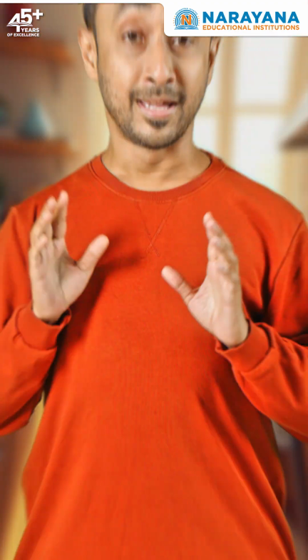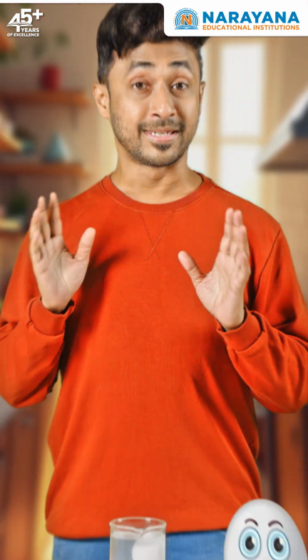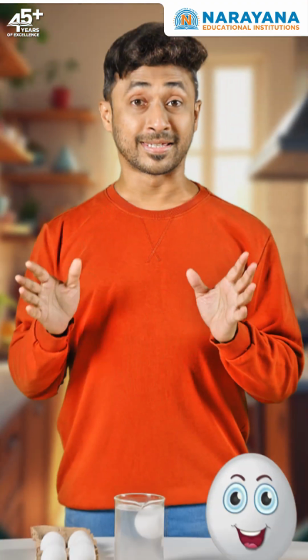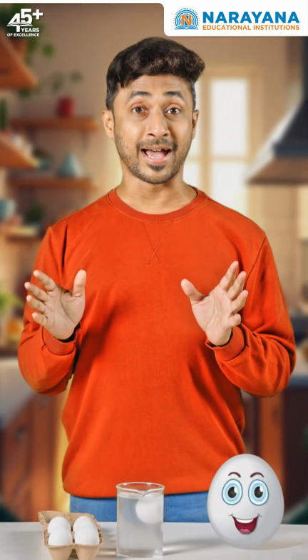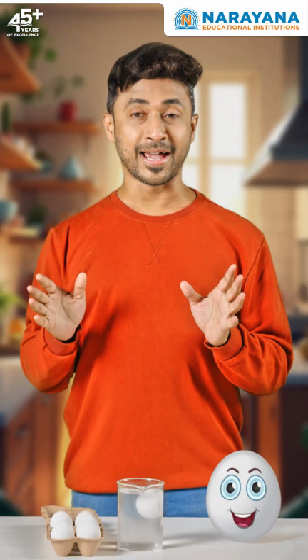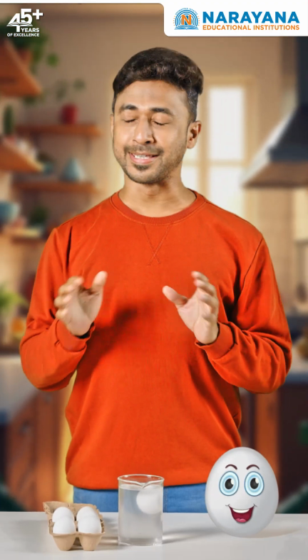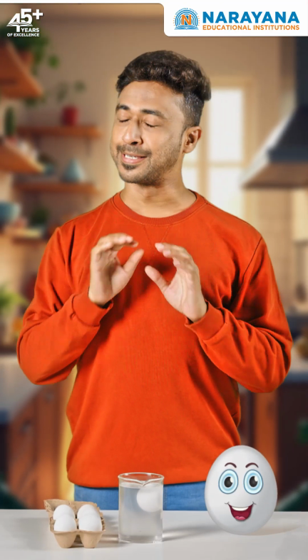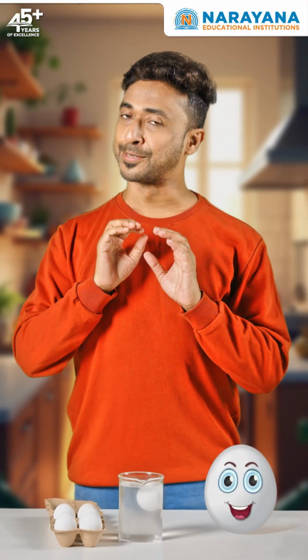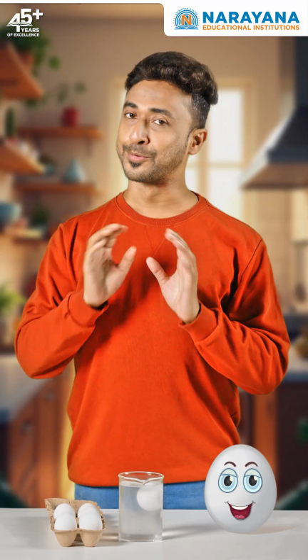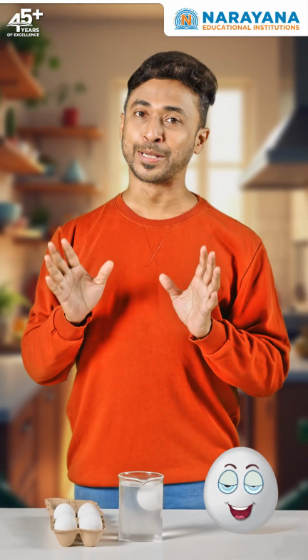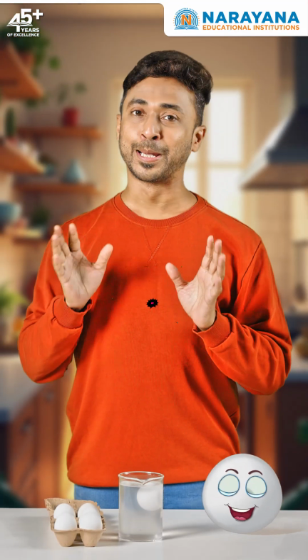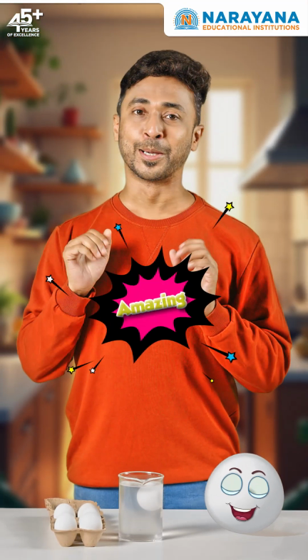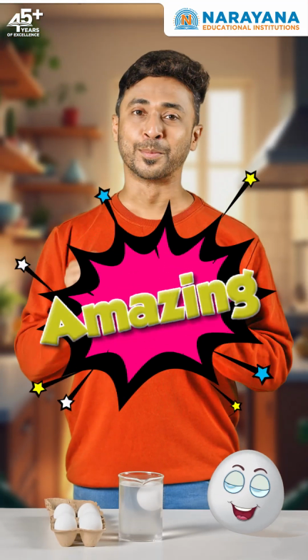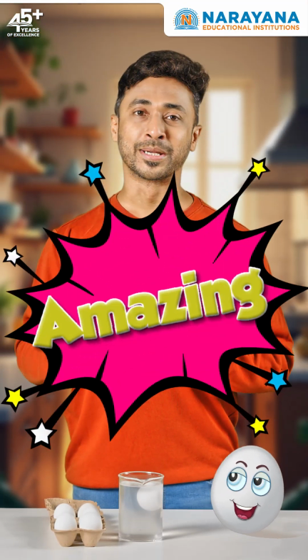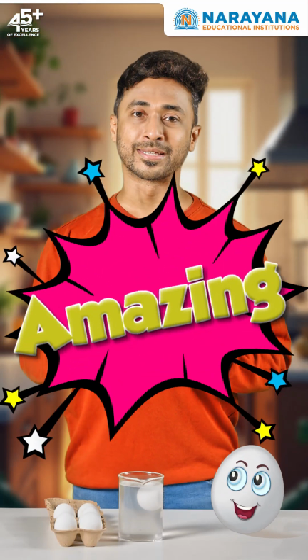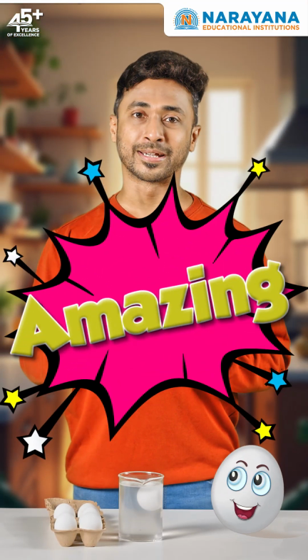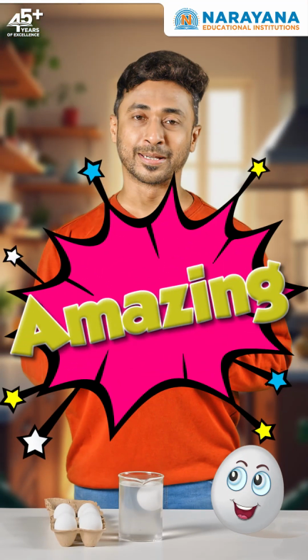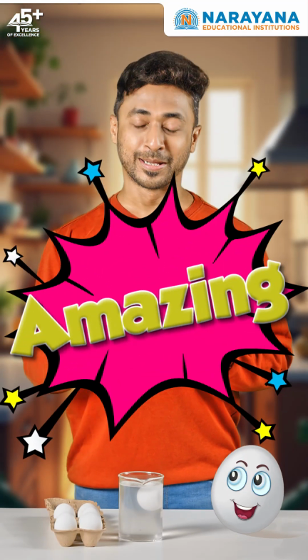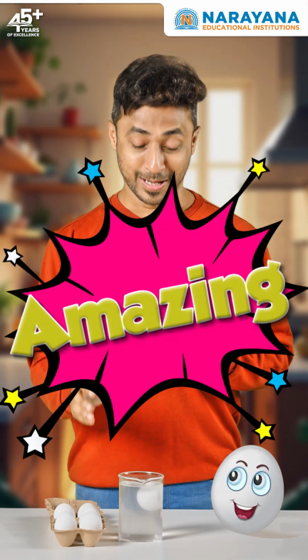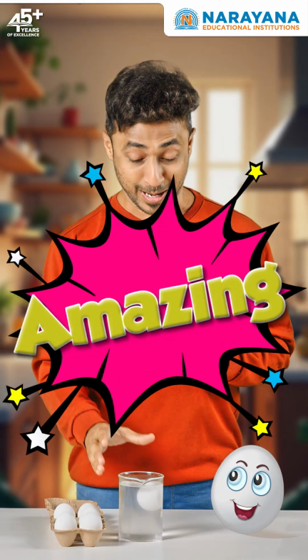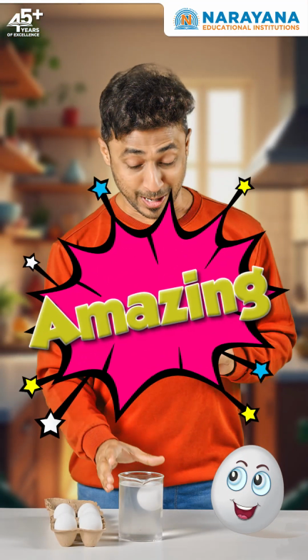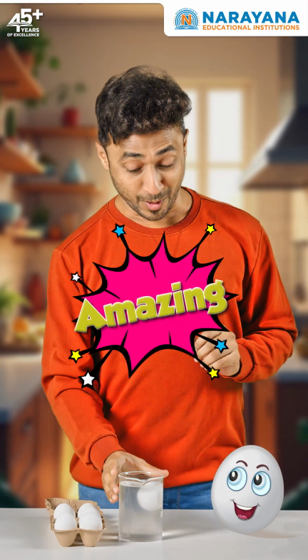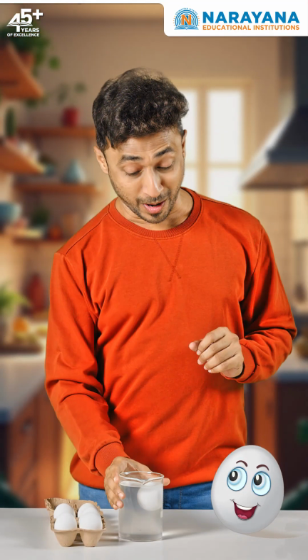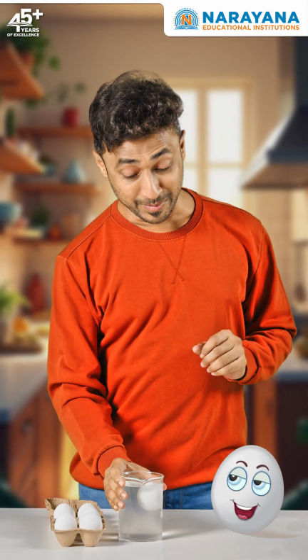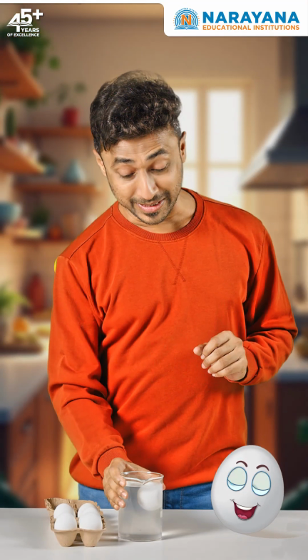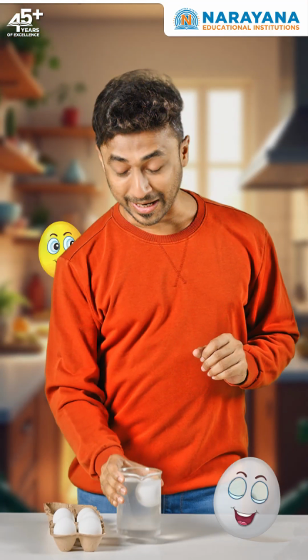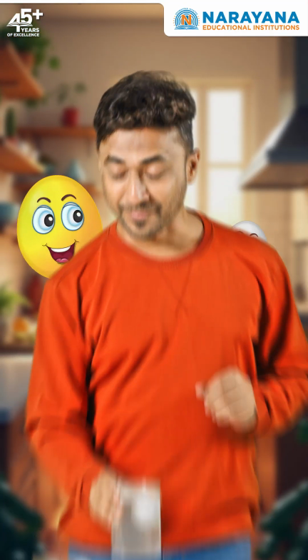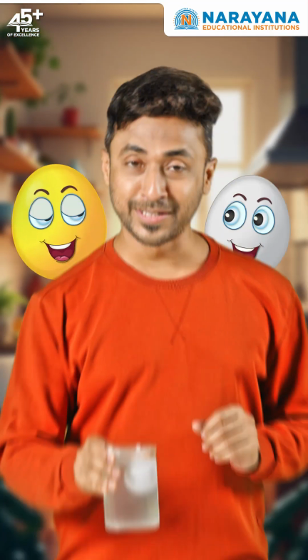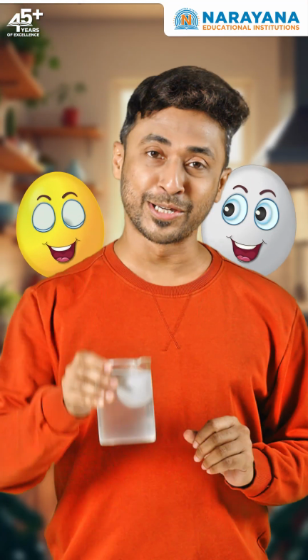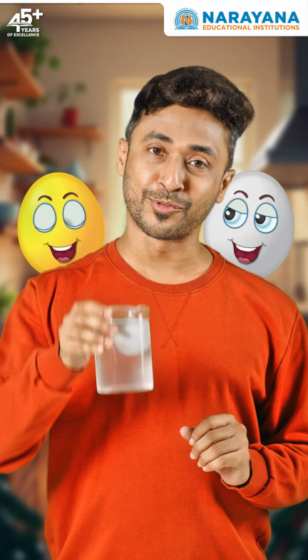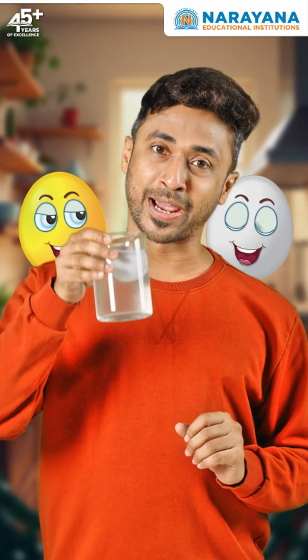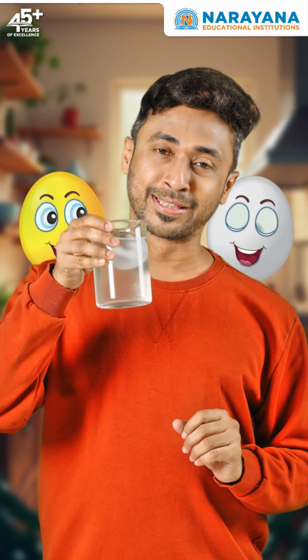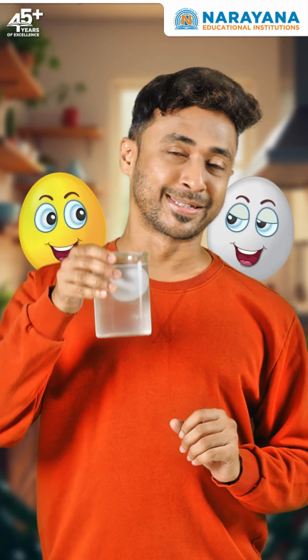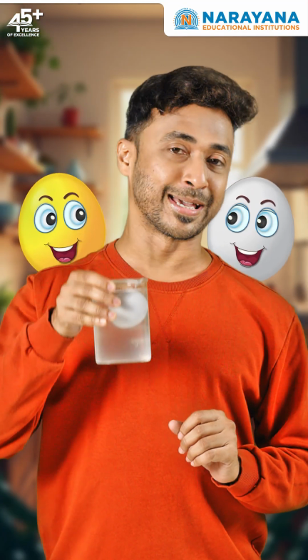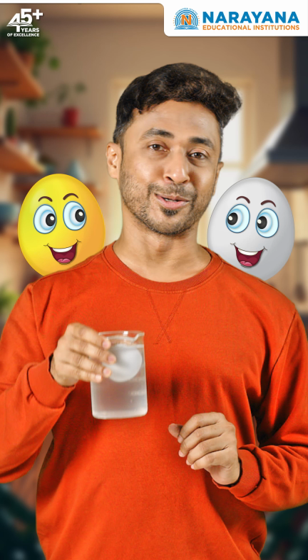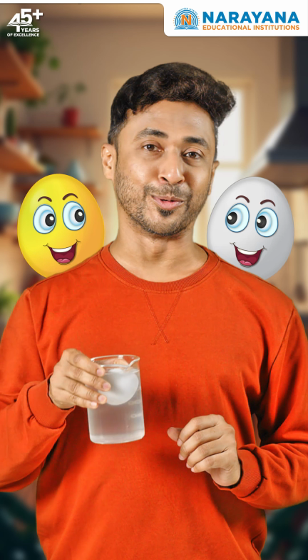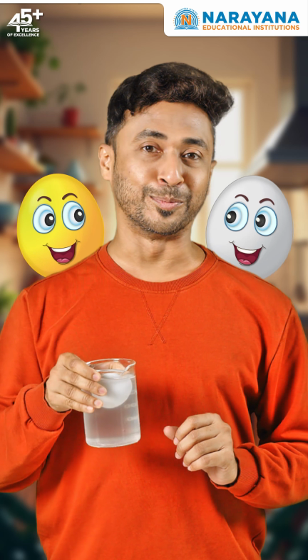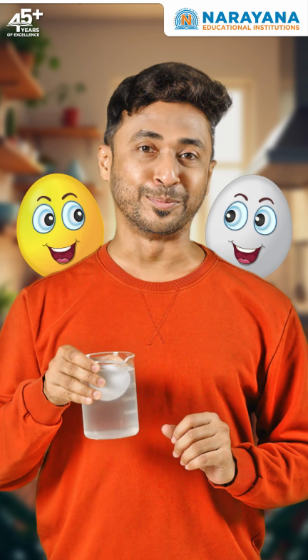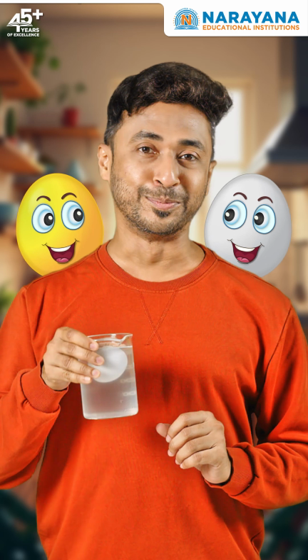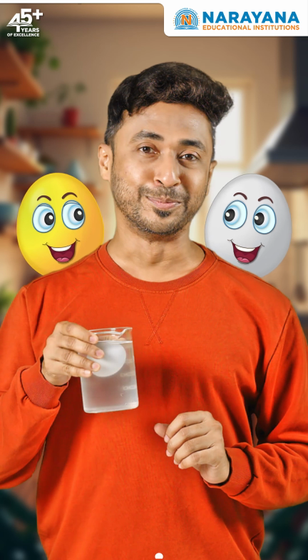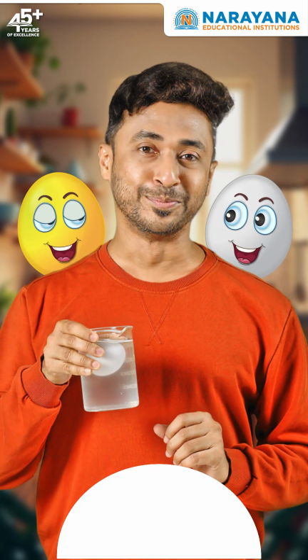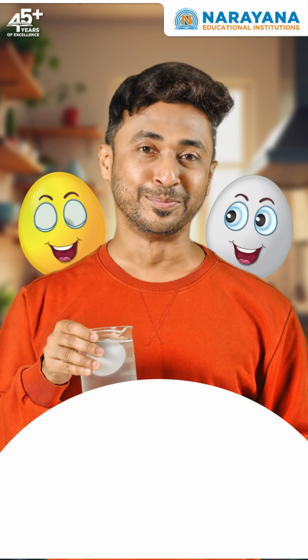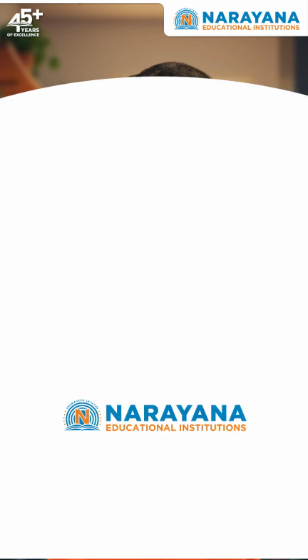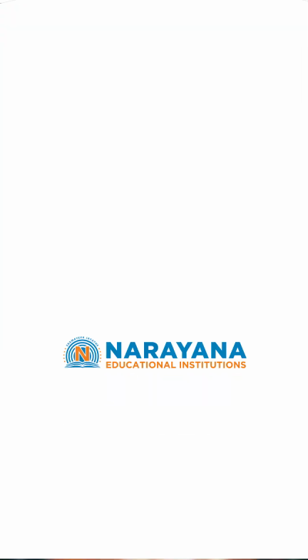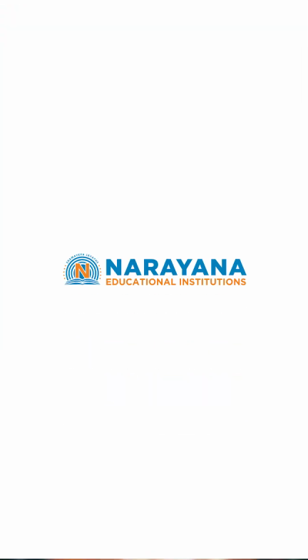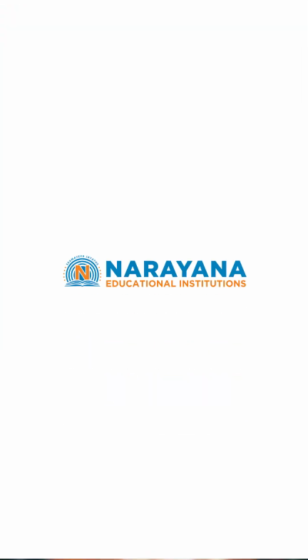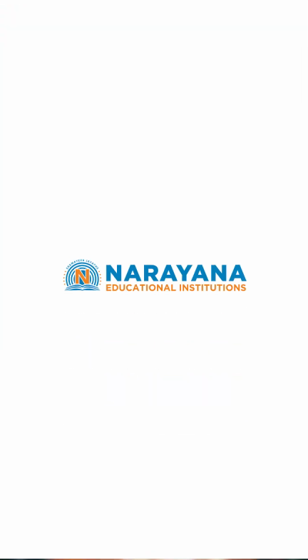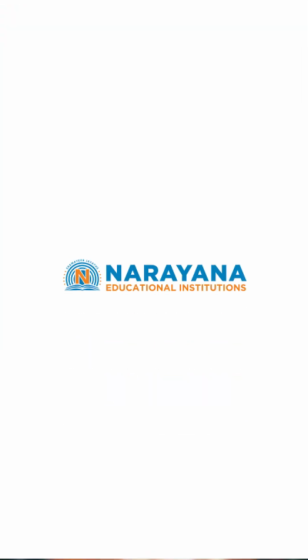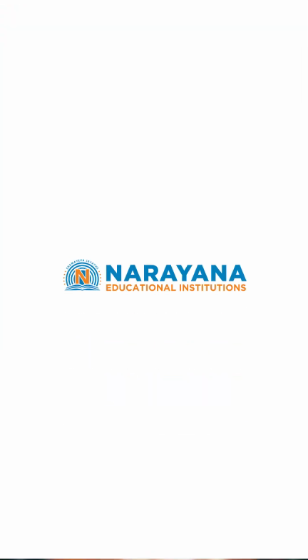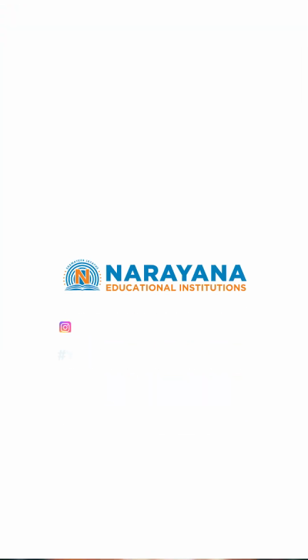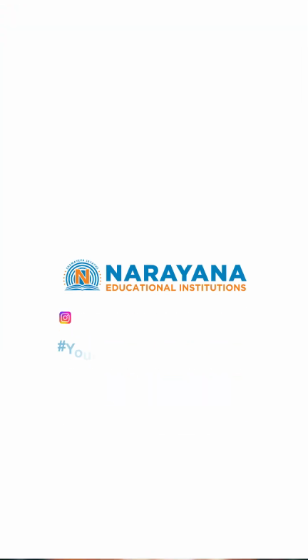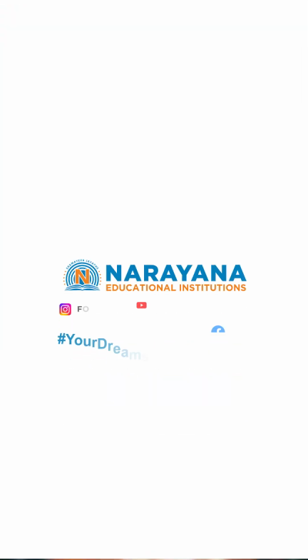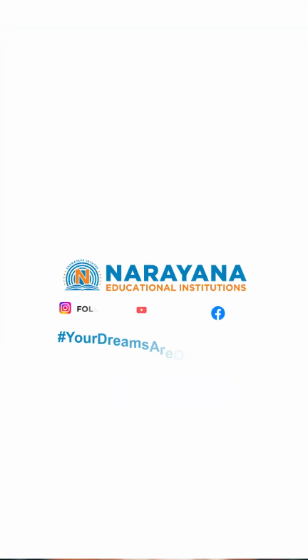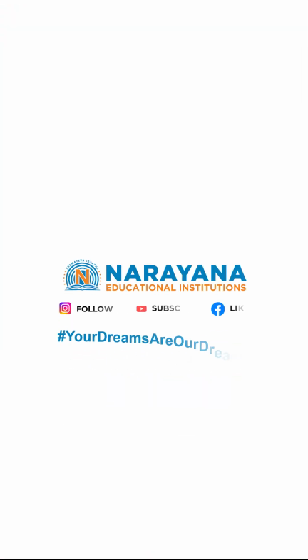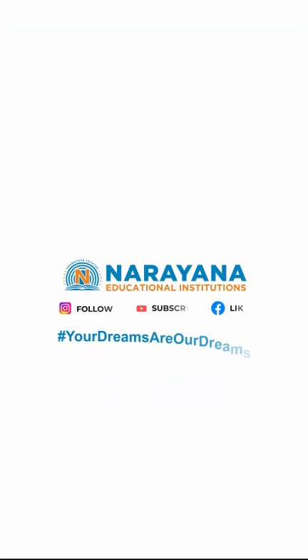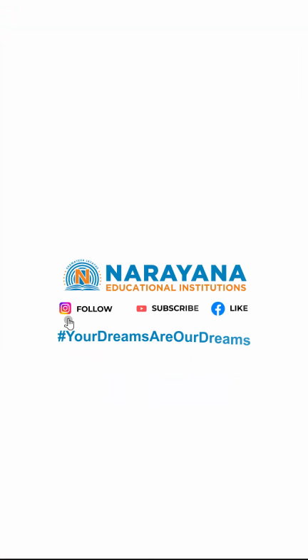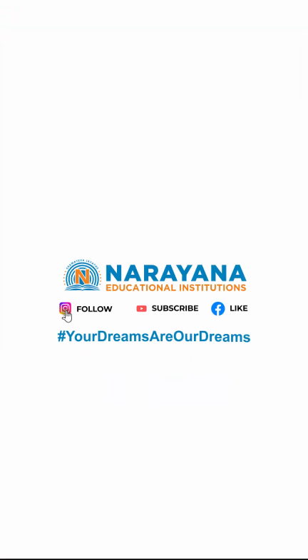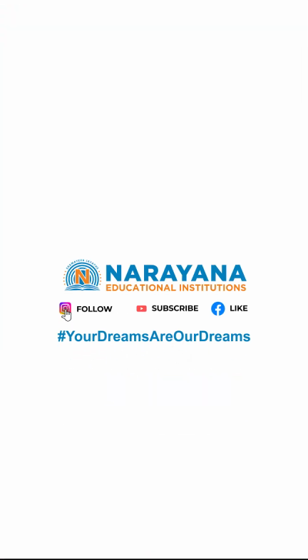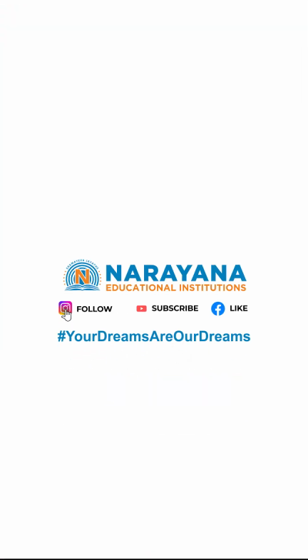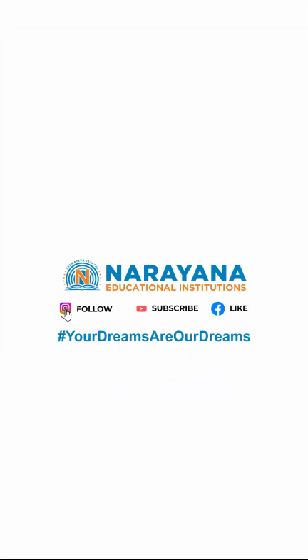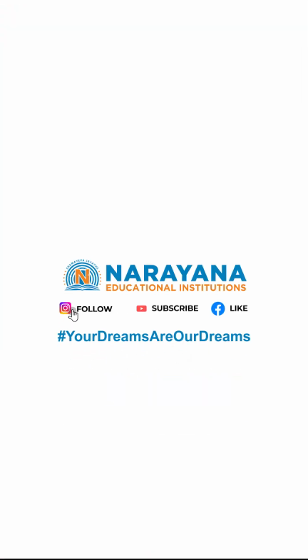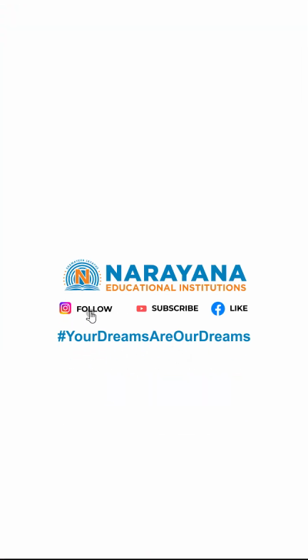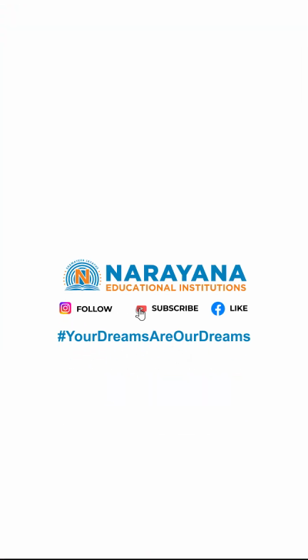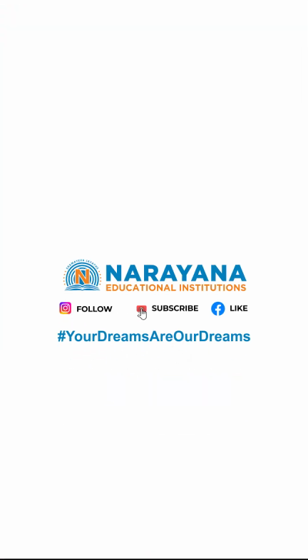Science is really amazing. Now, I'm definitely trying this at home. For more such interesting content, follow us on our digital handles.